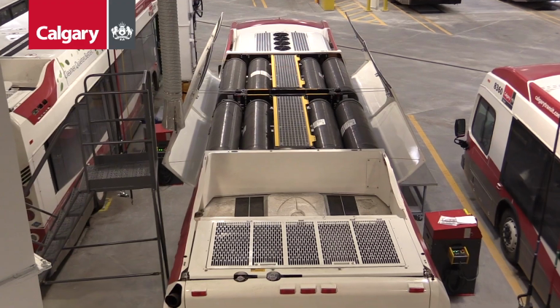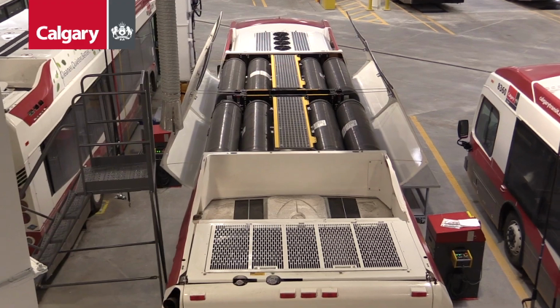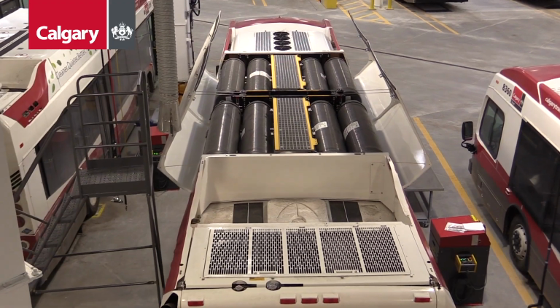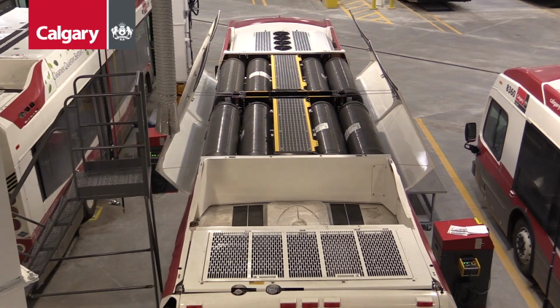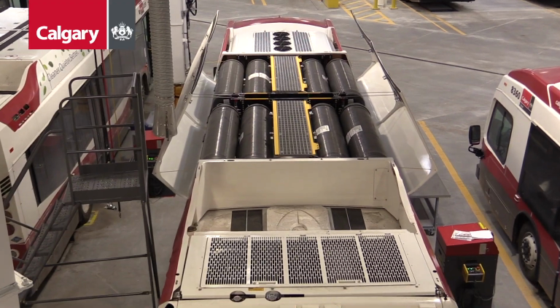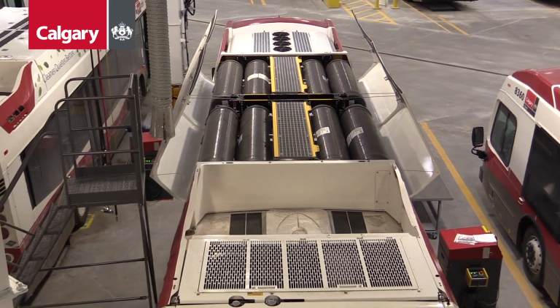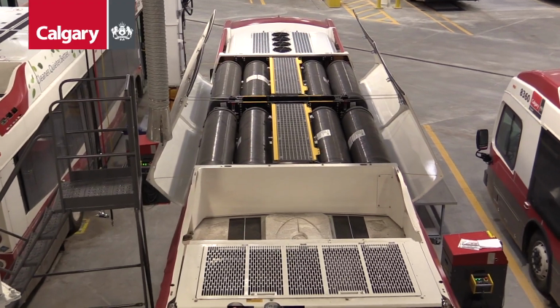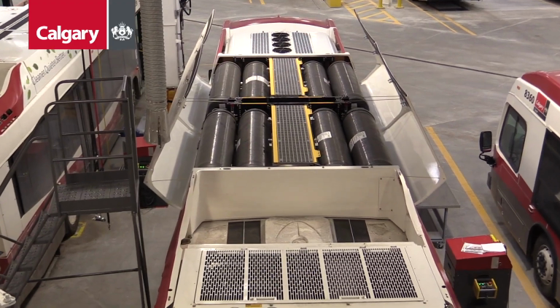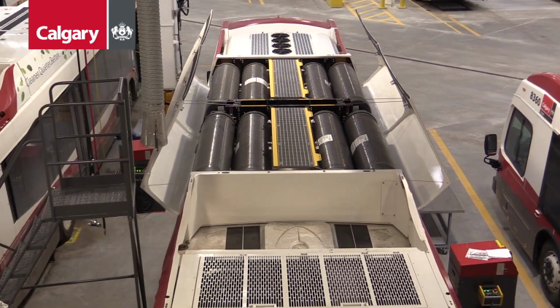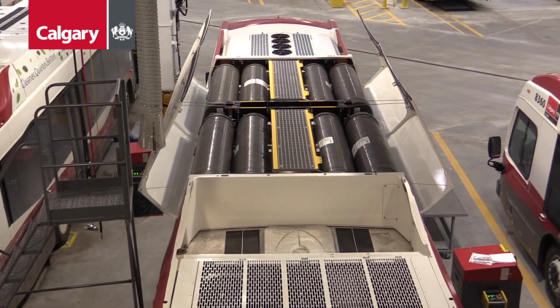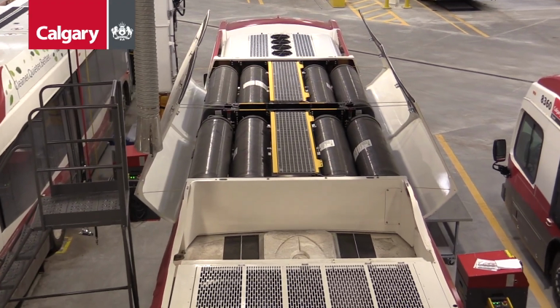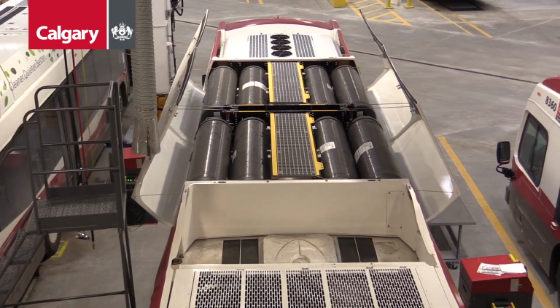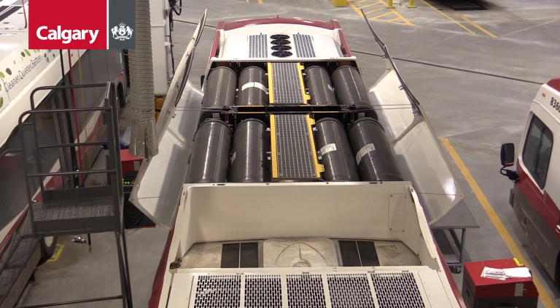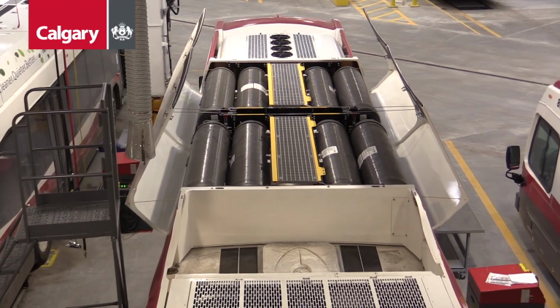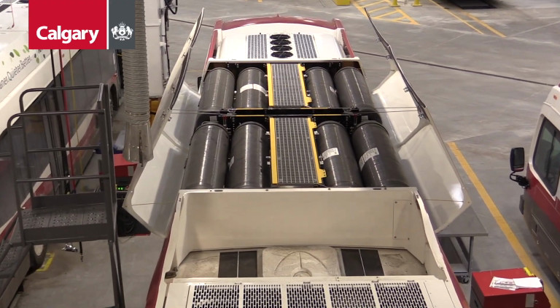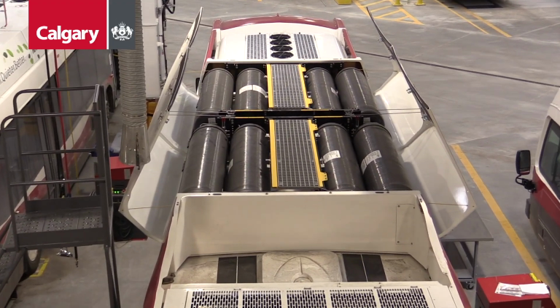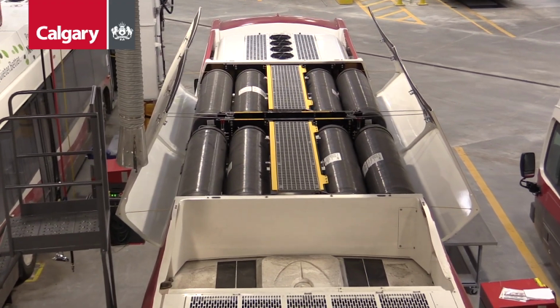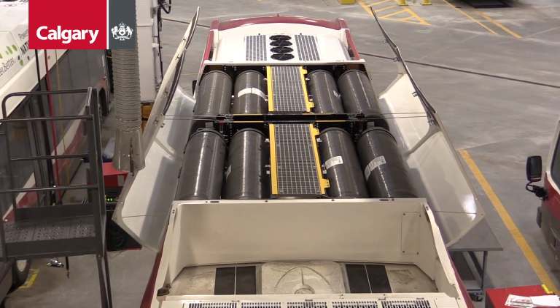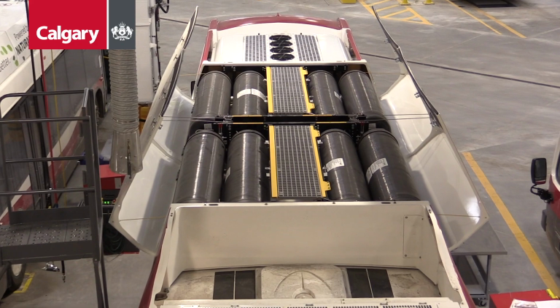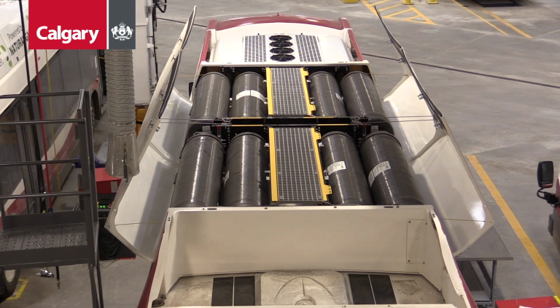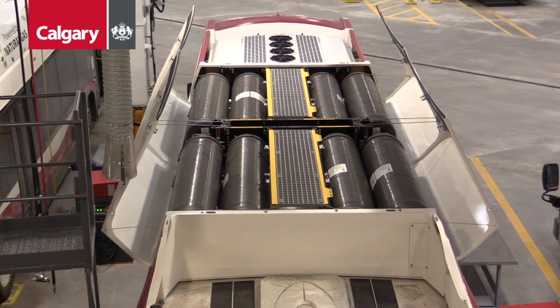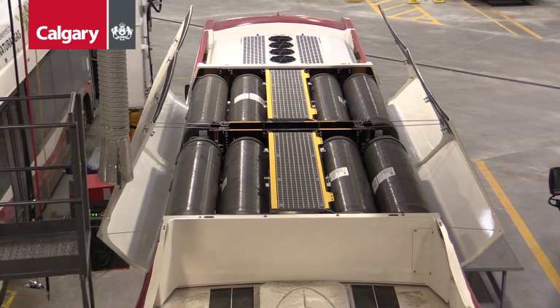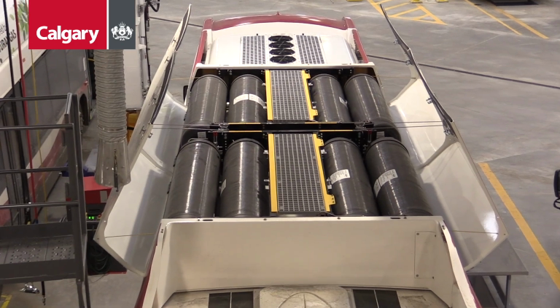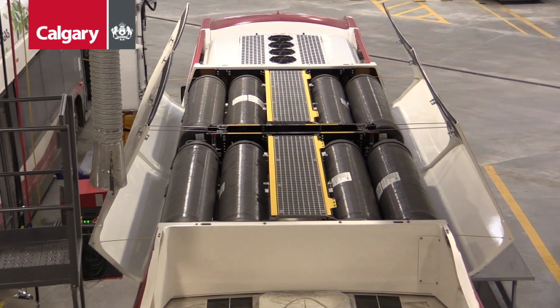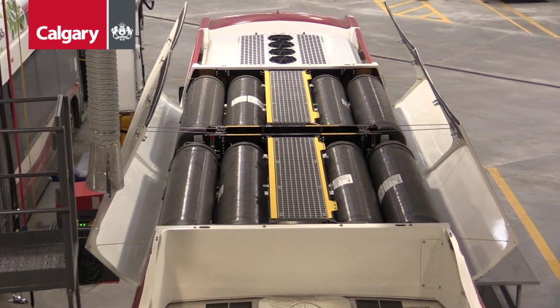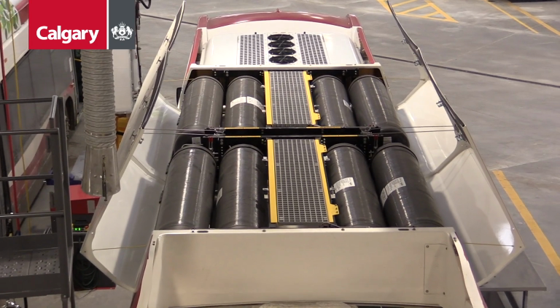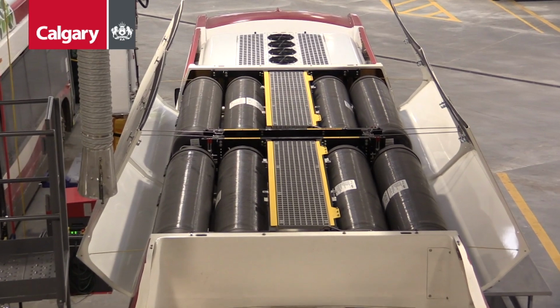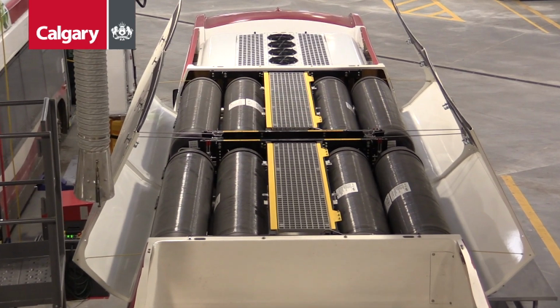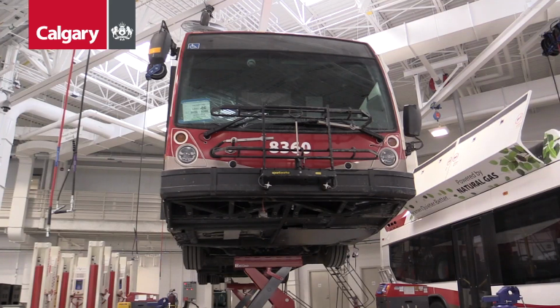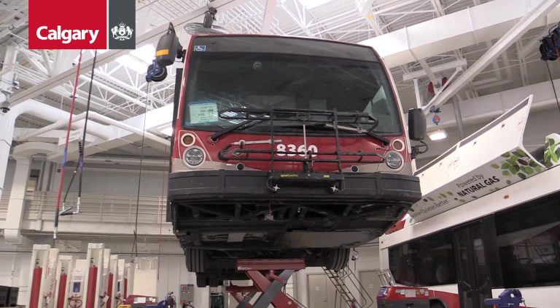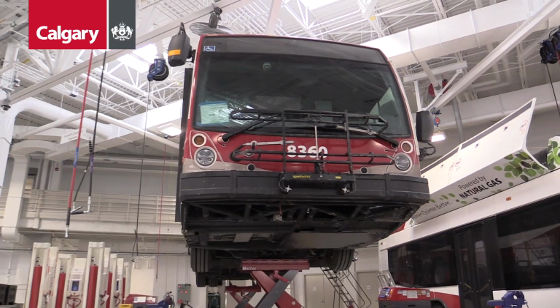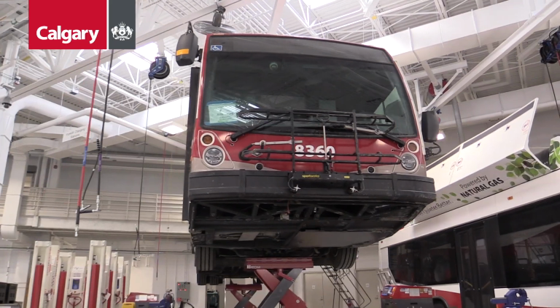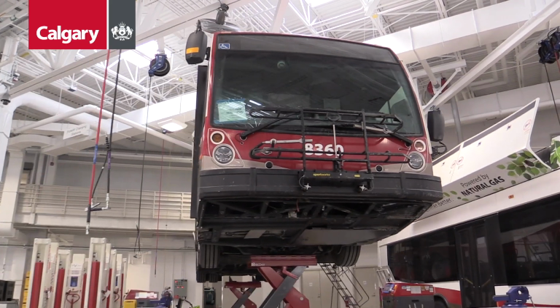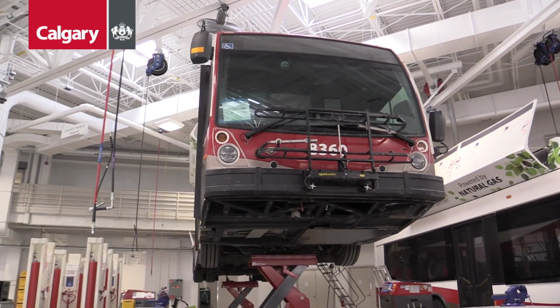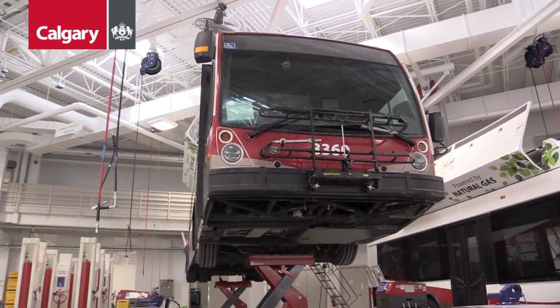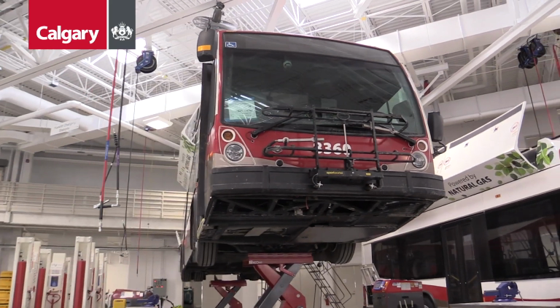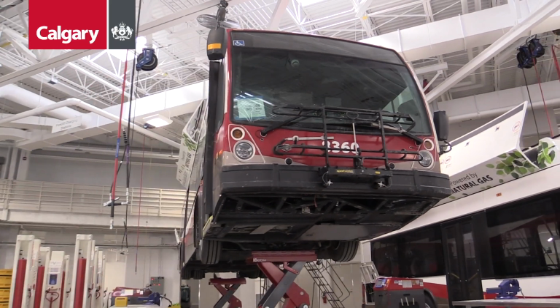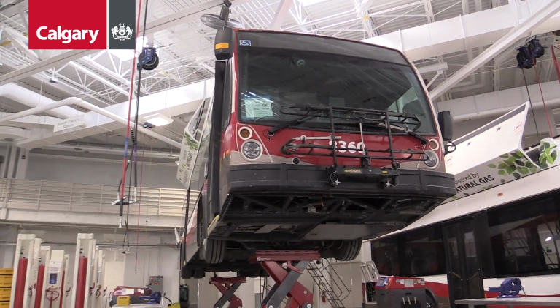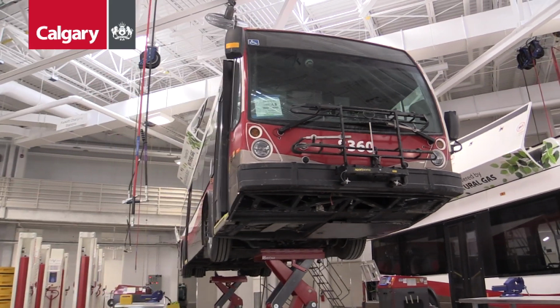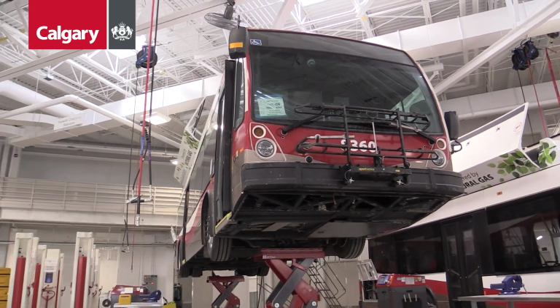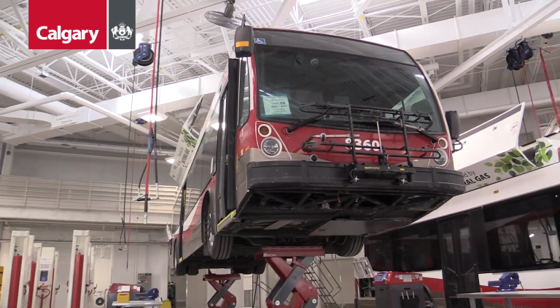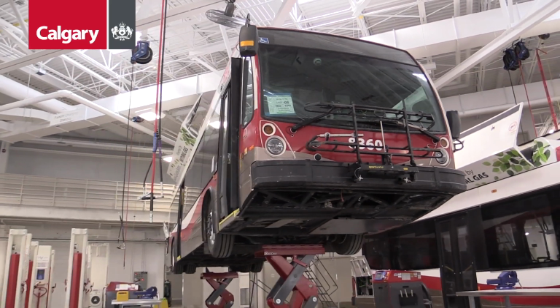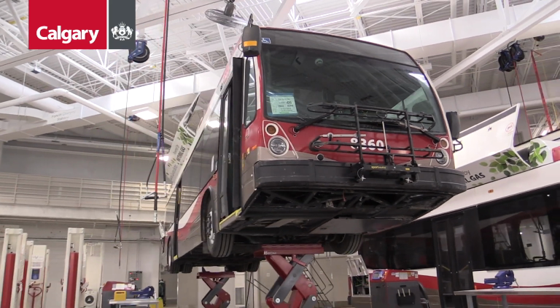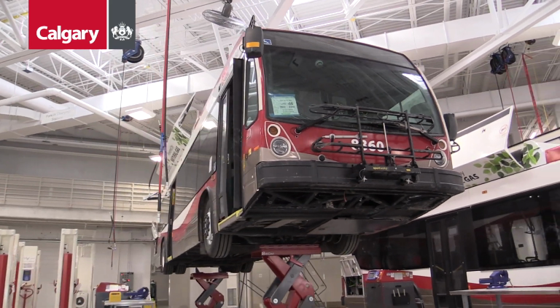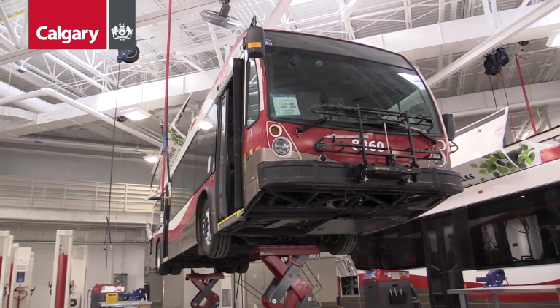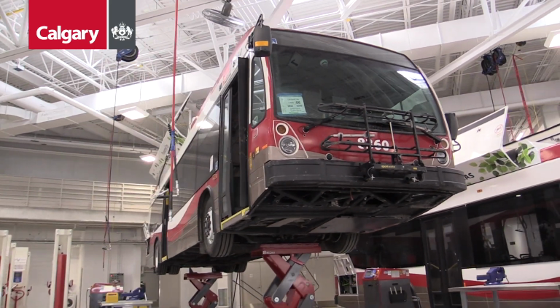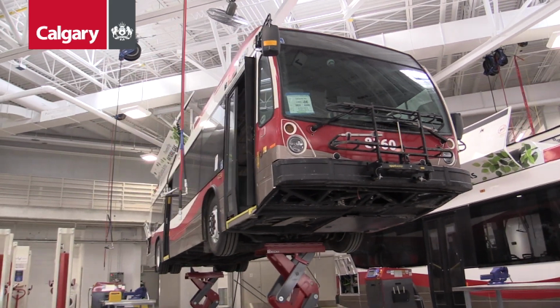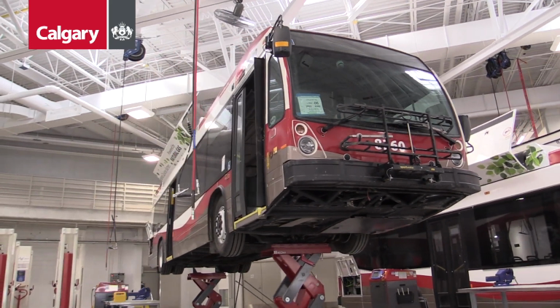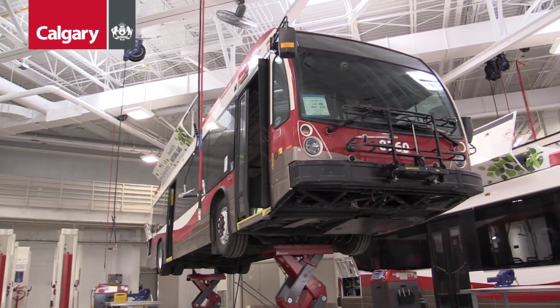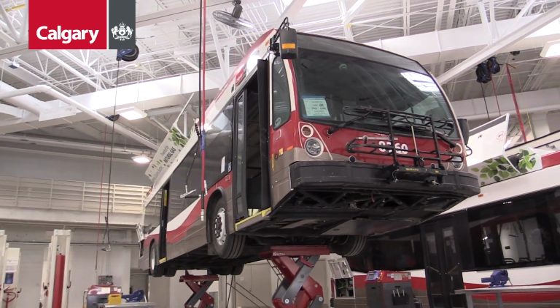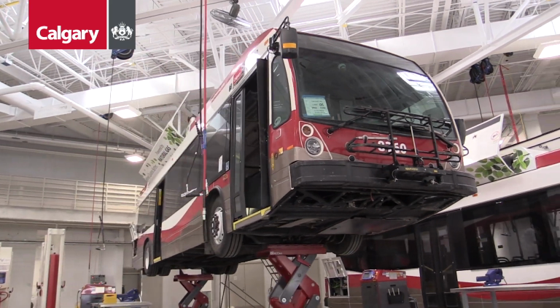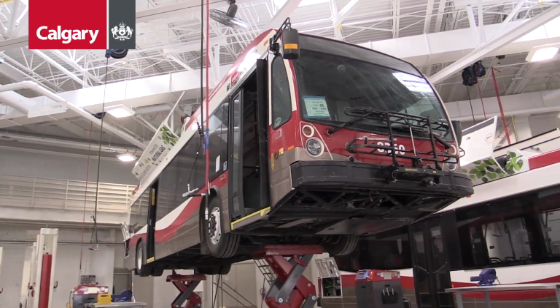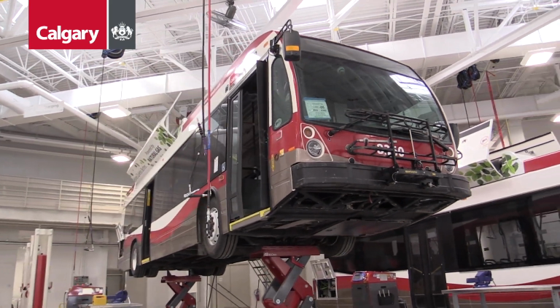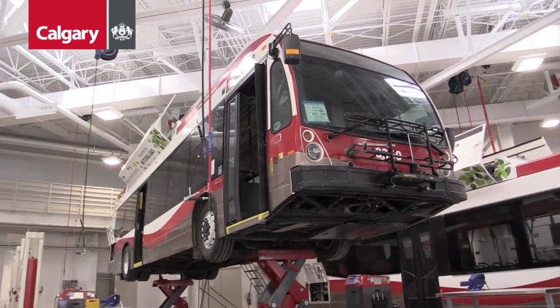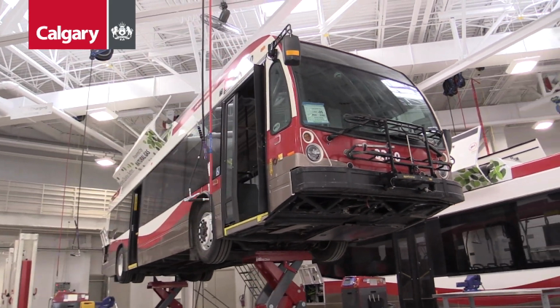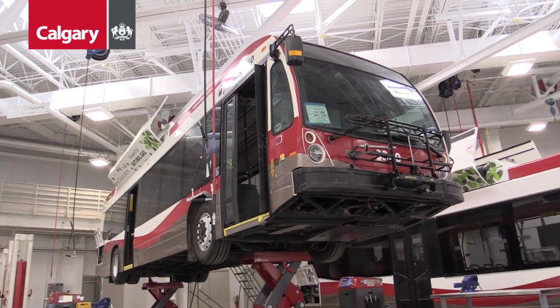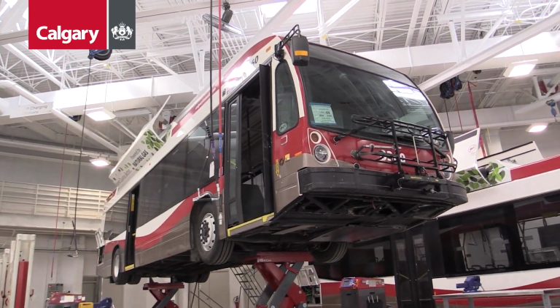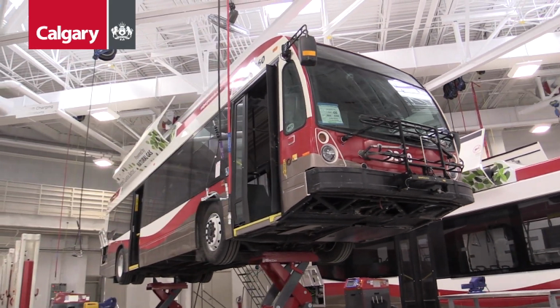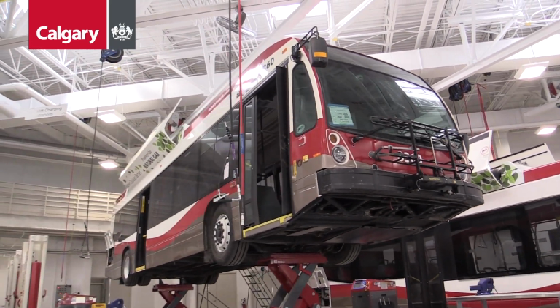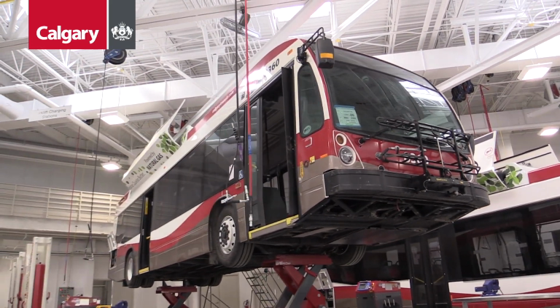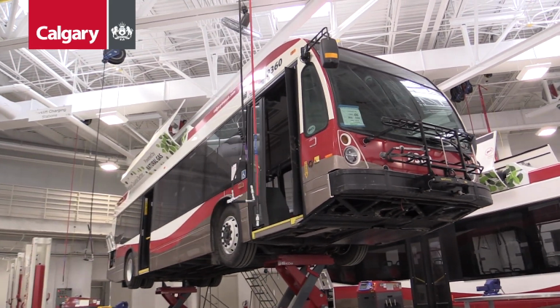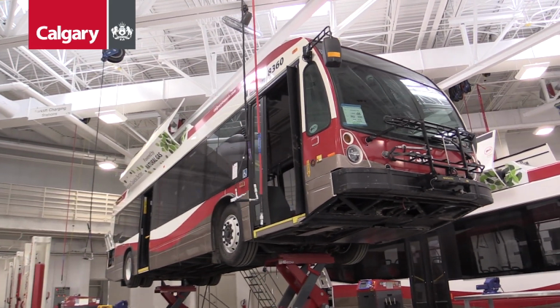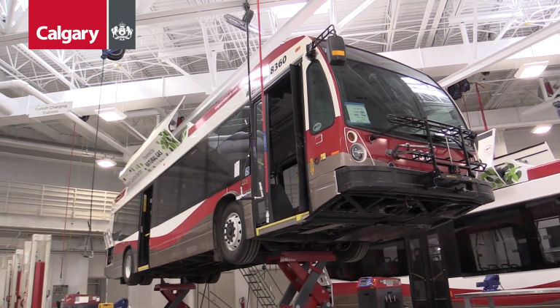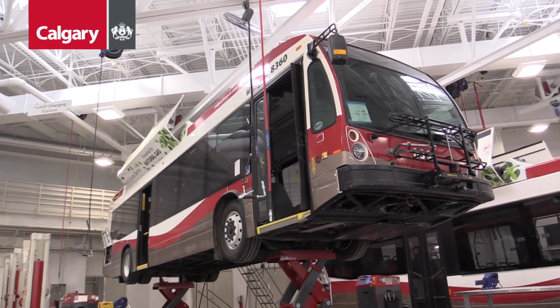The choice to use CNG offers a saving in excess of $10,000 per year per bus.